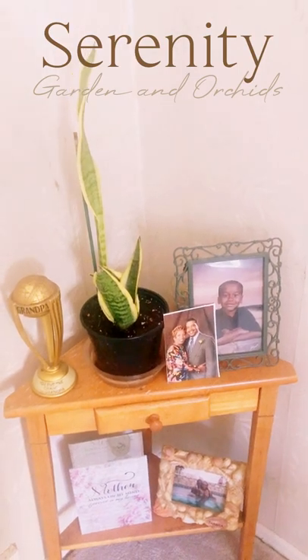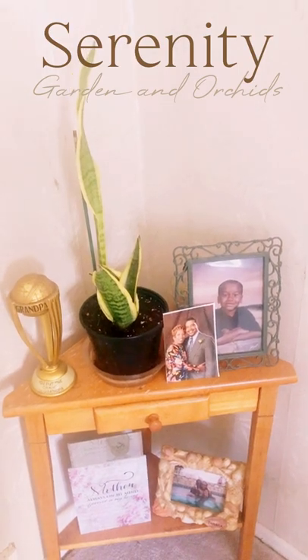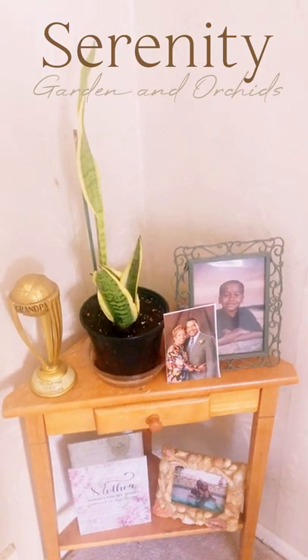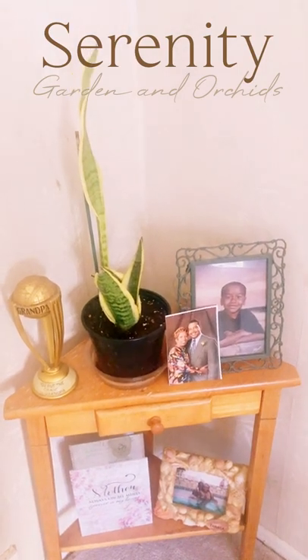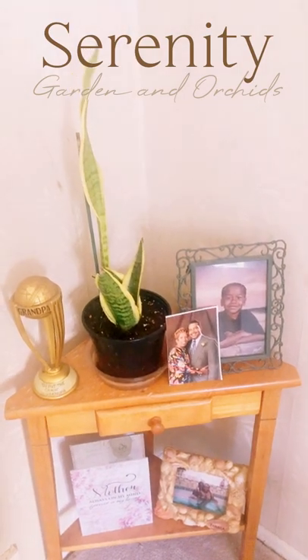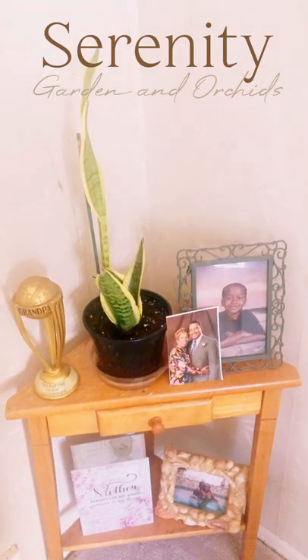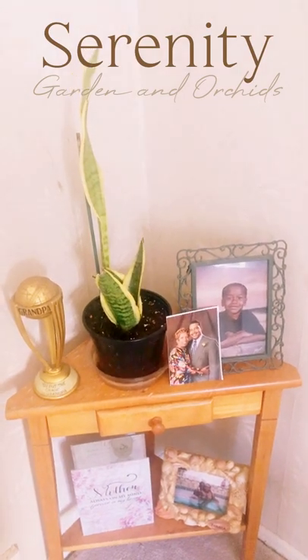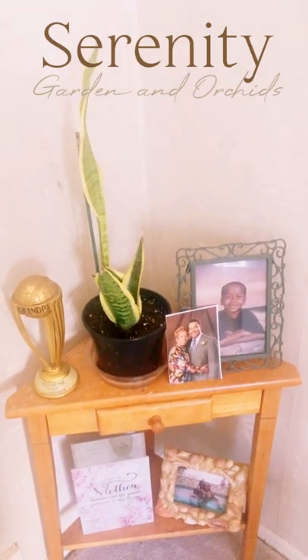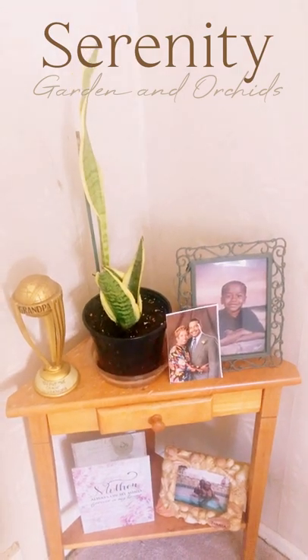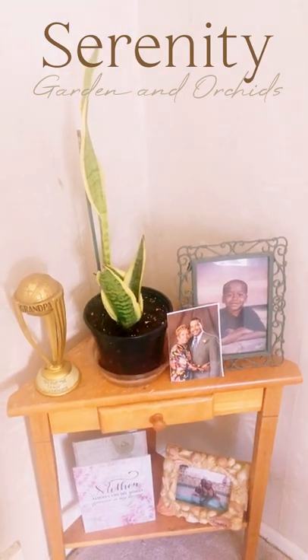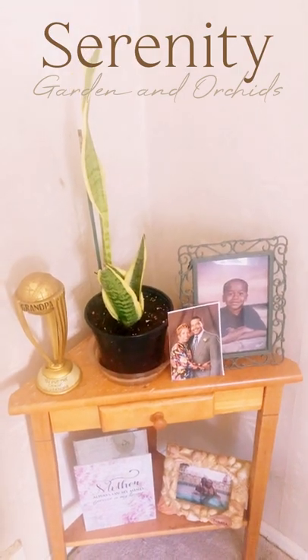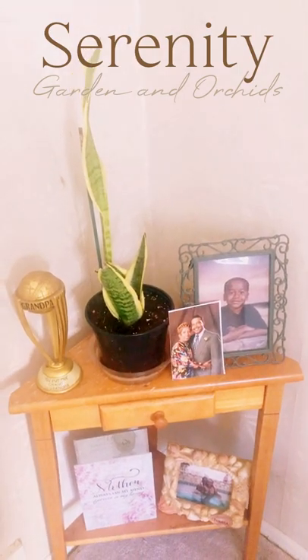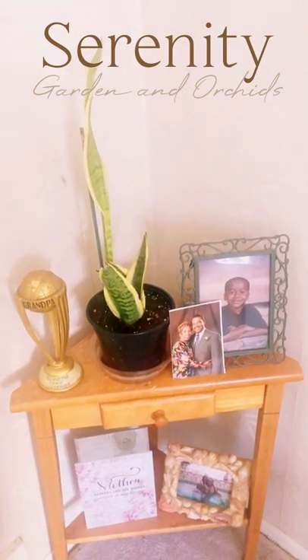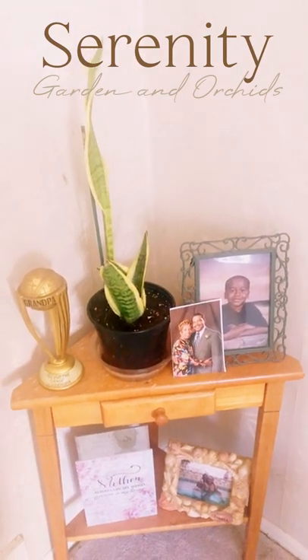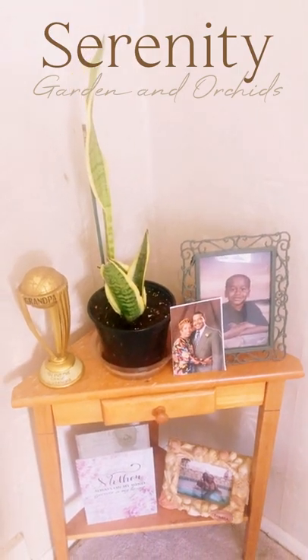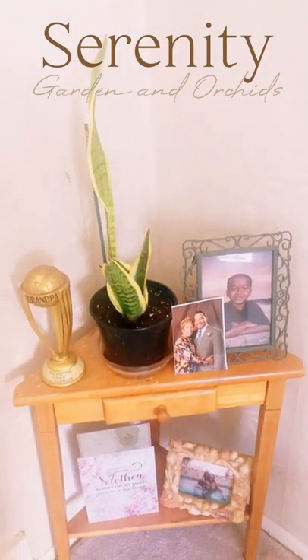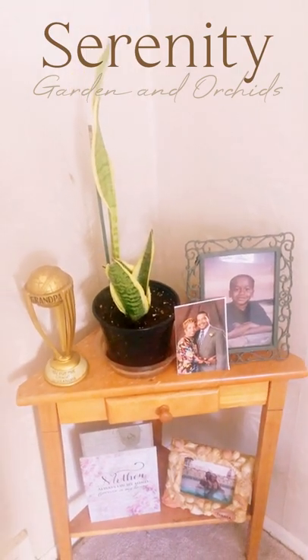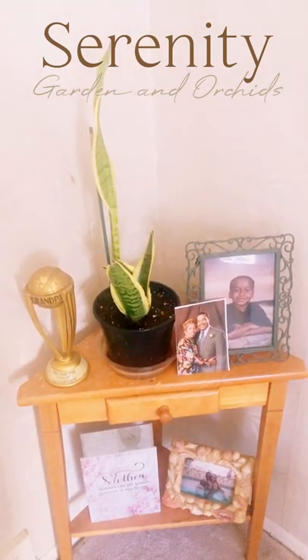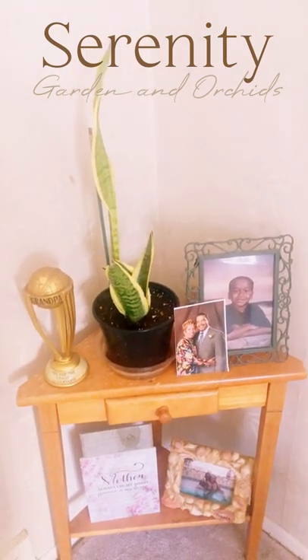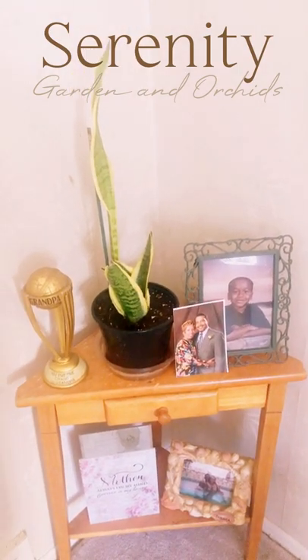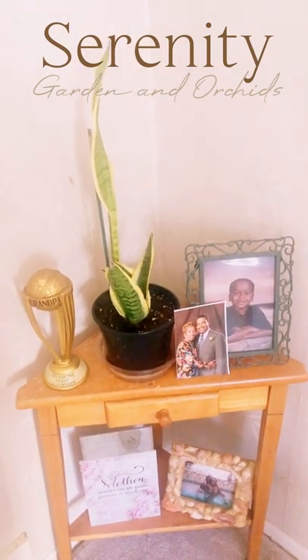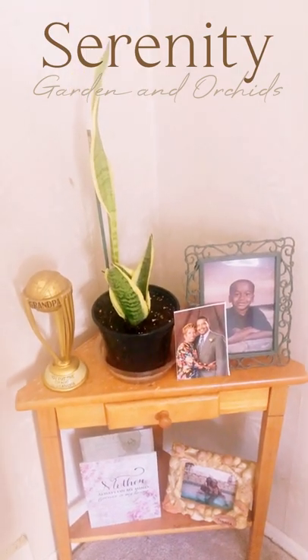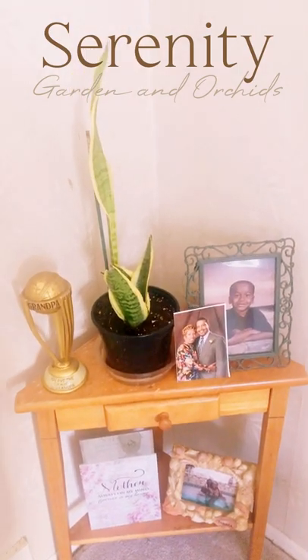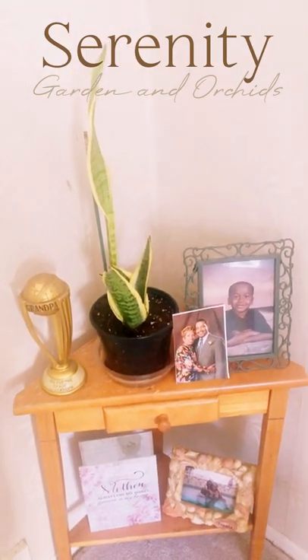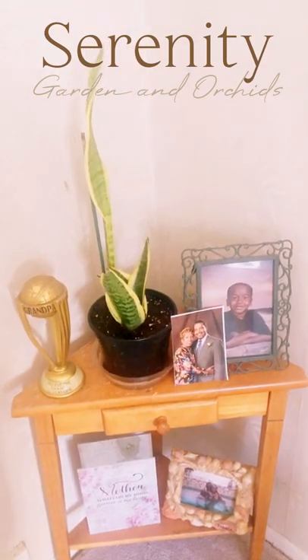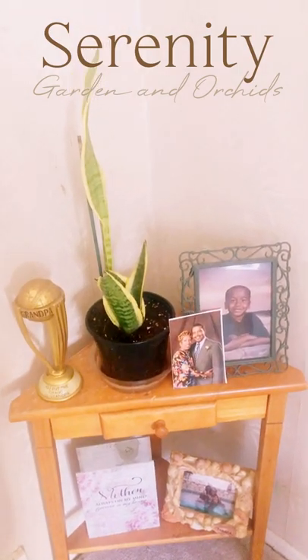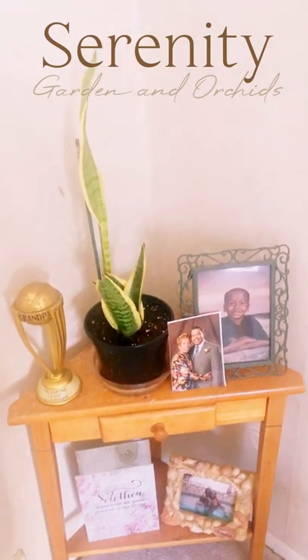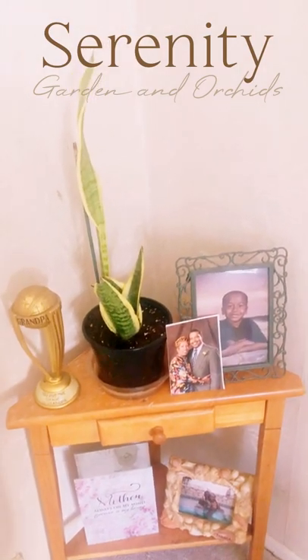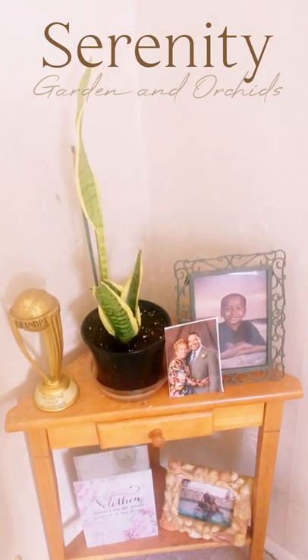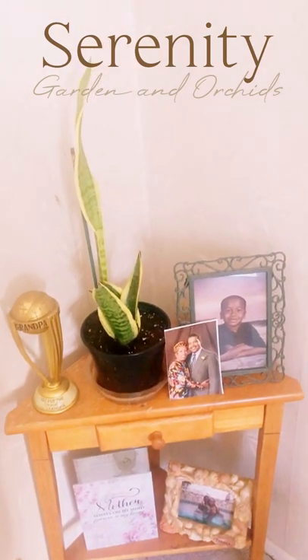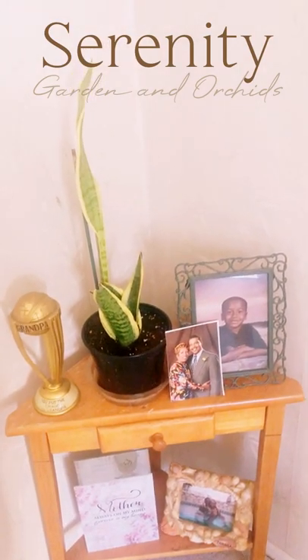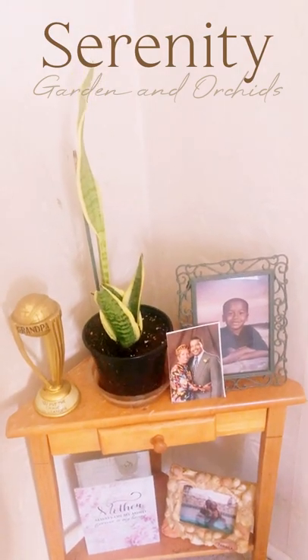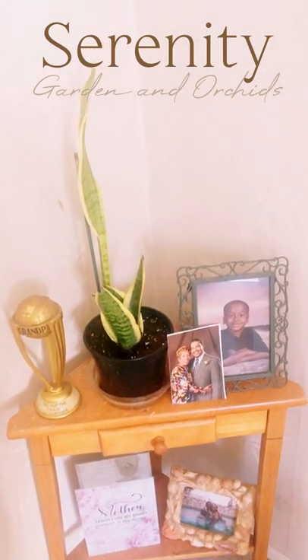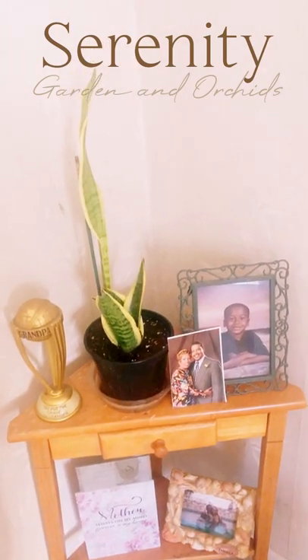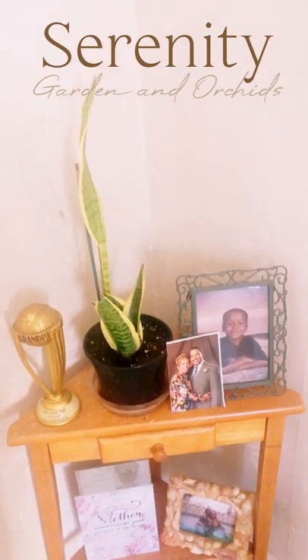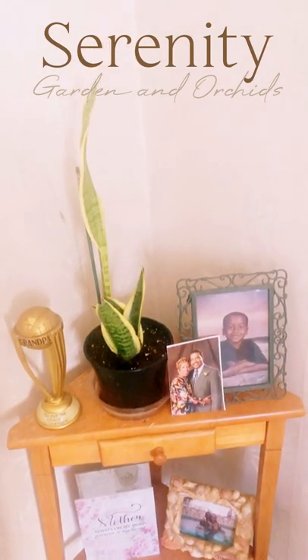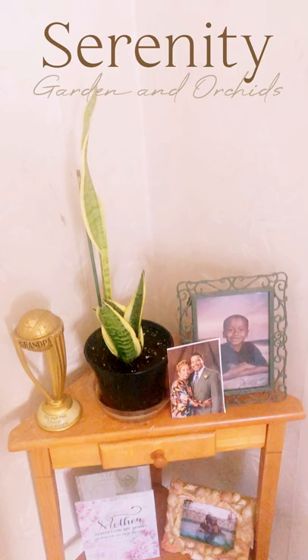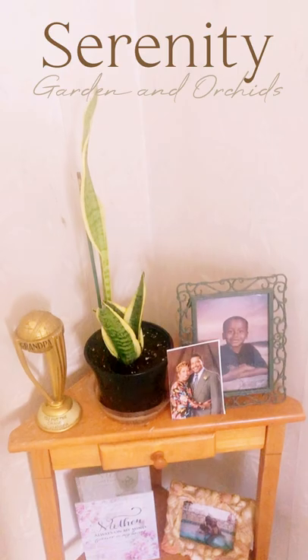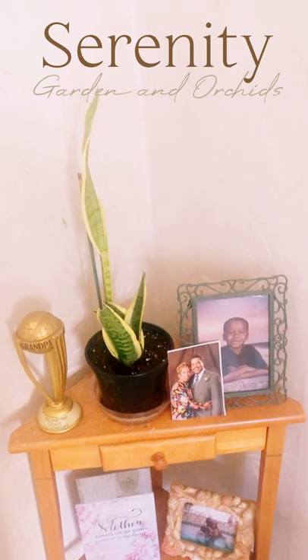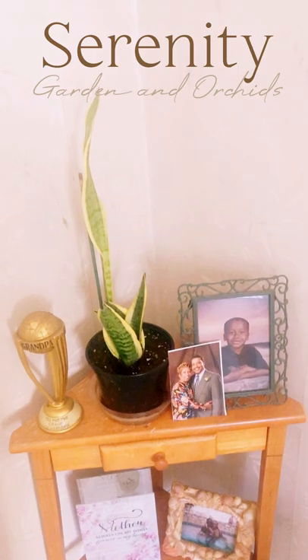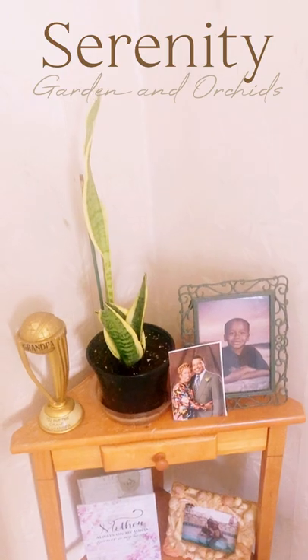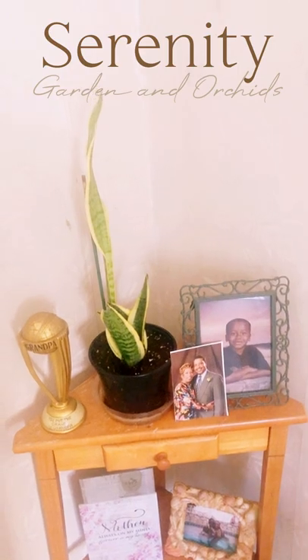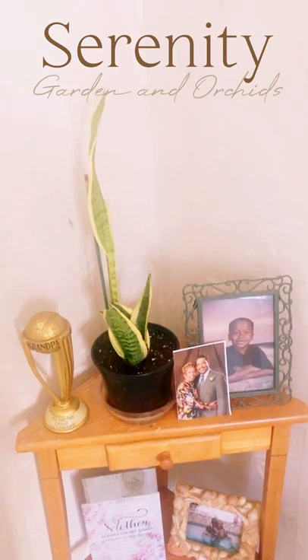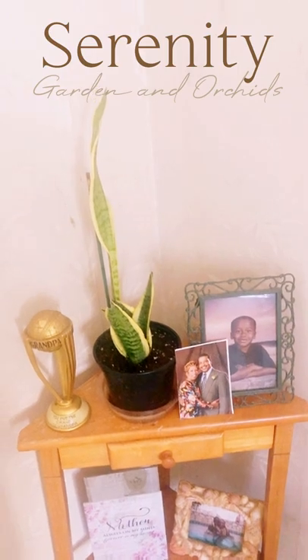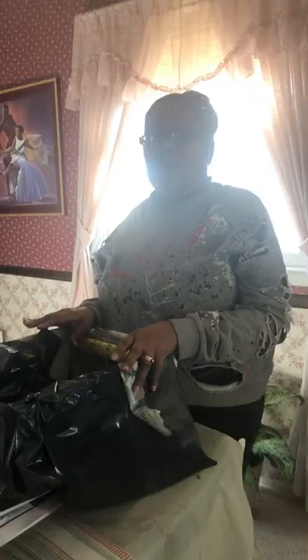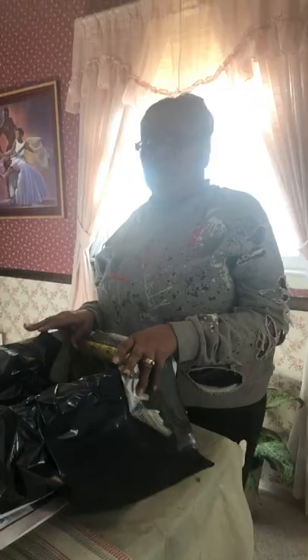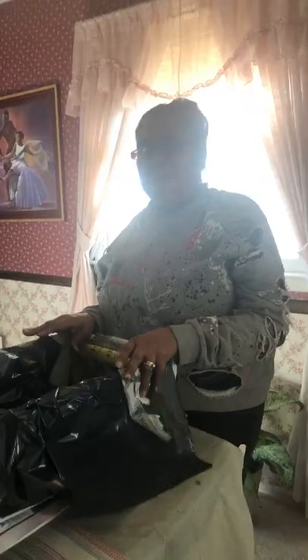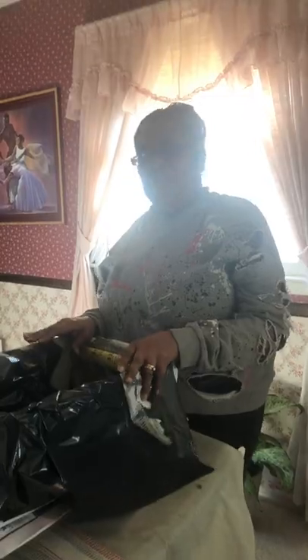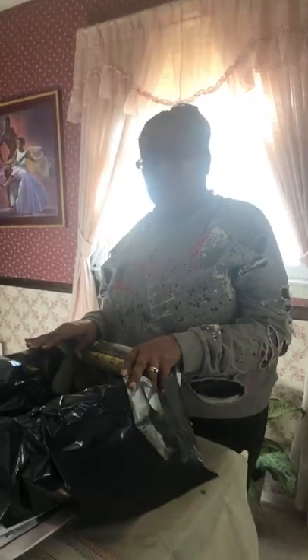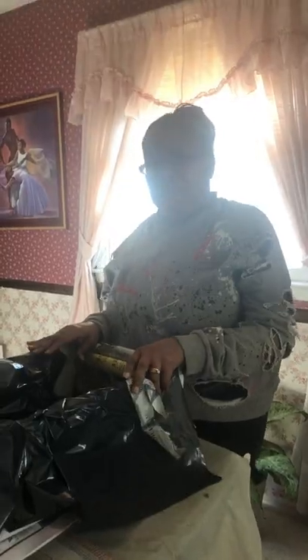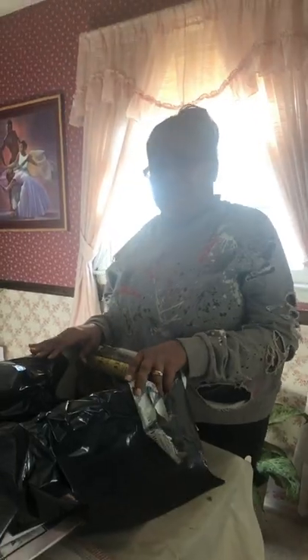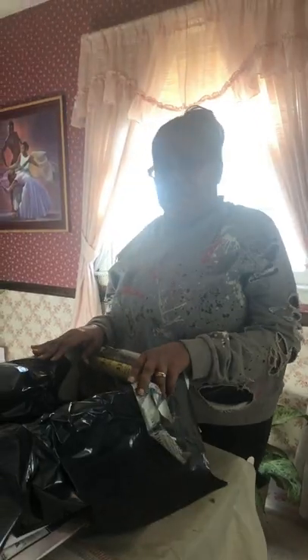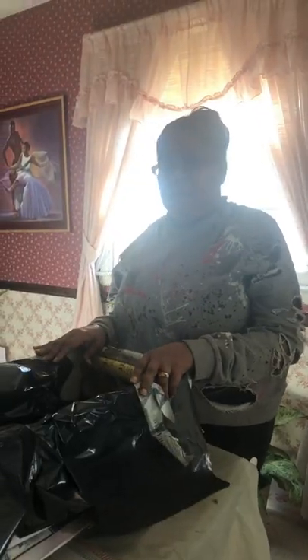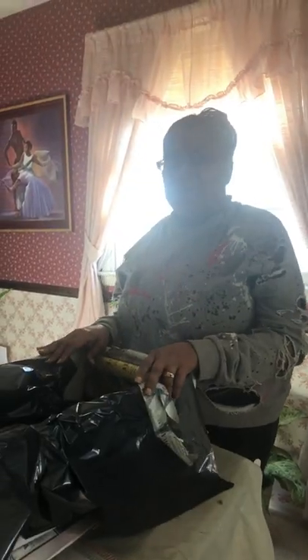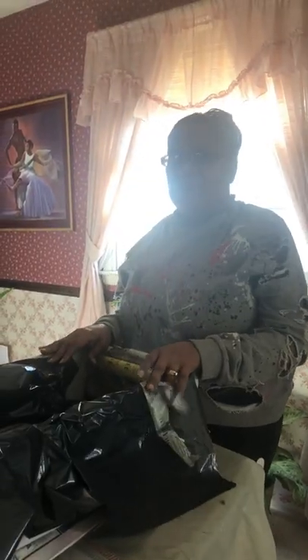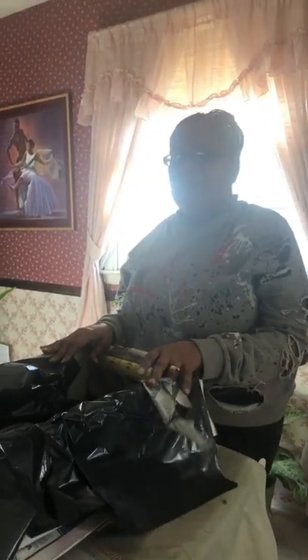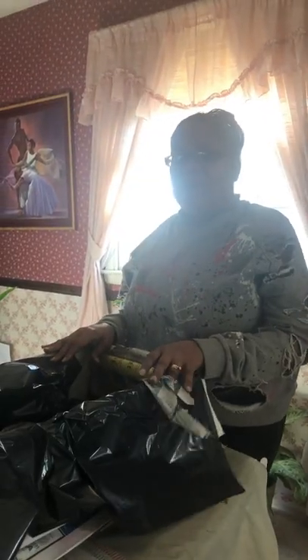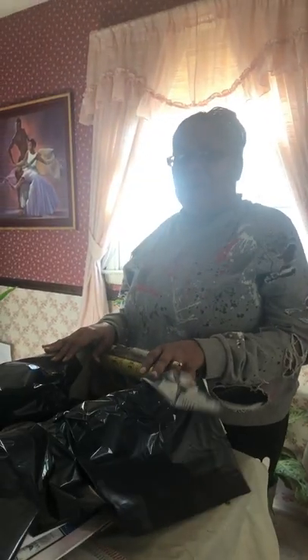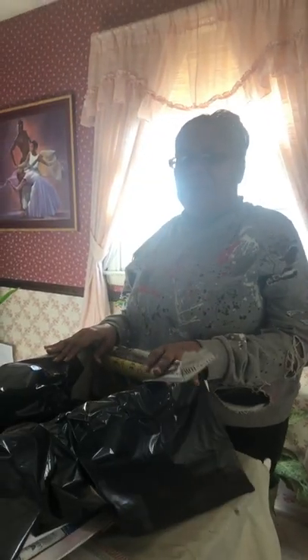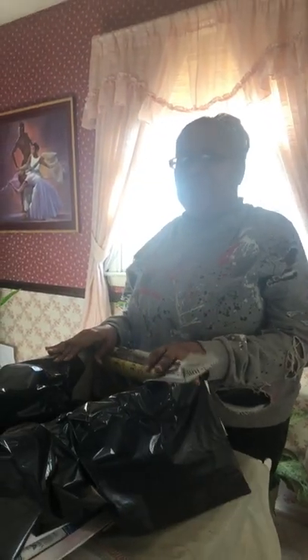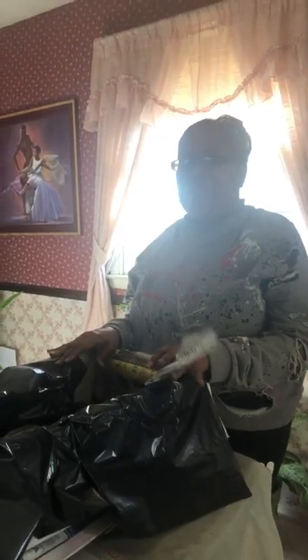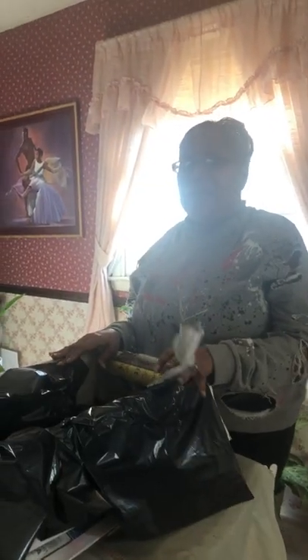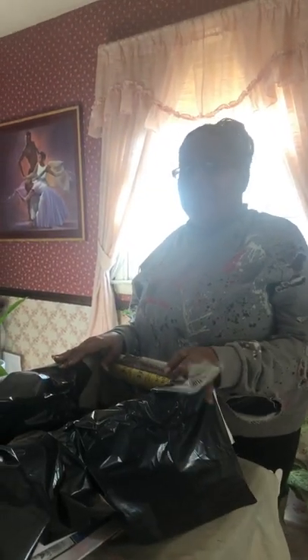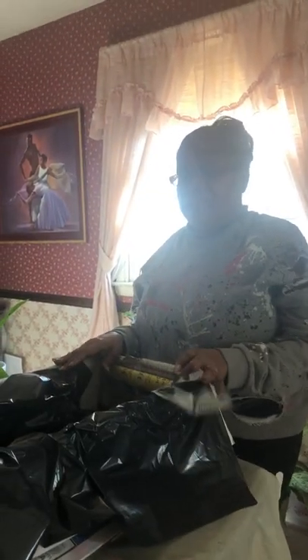Hello all, welcome to Serenity Garden and Orchids — part 2 of the Carmella unboxing.